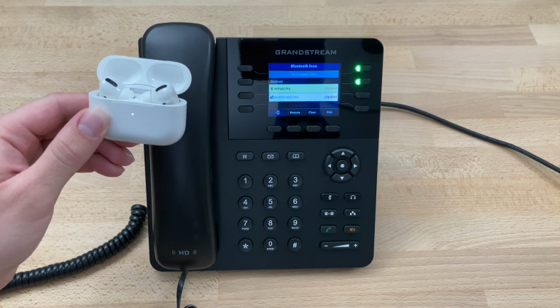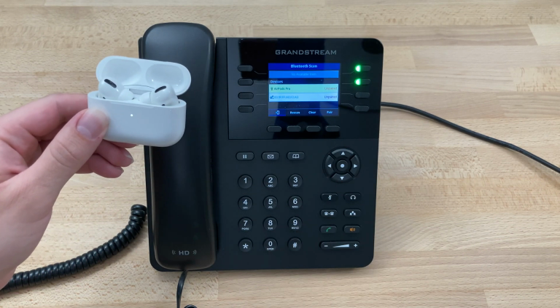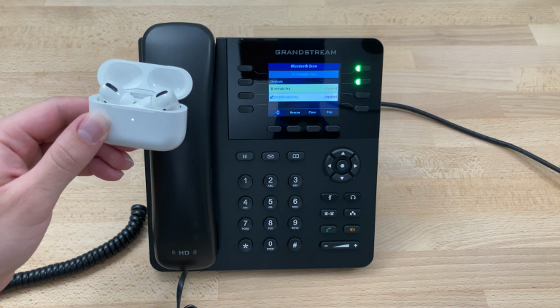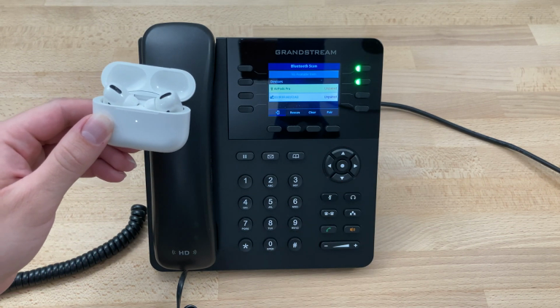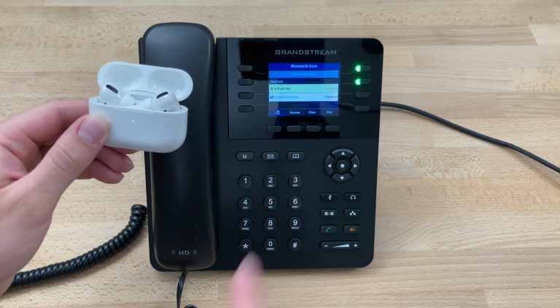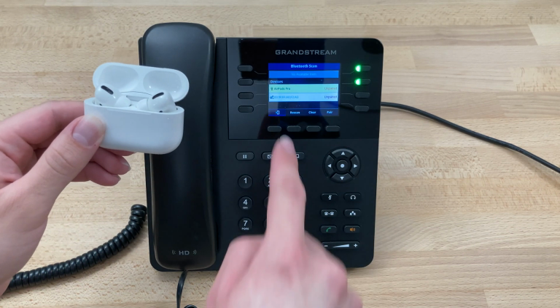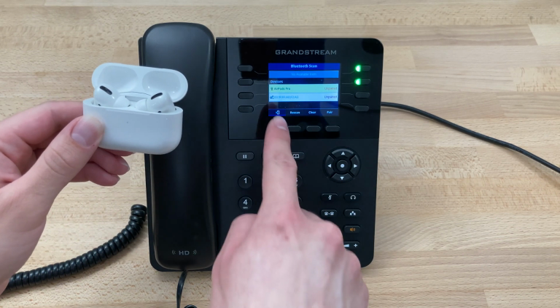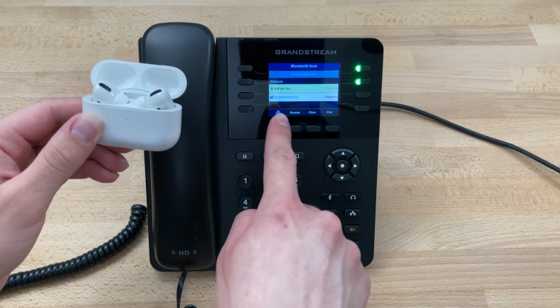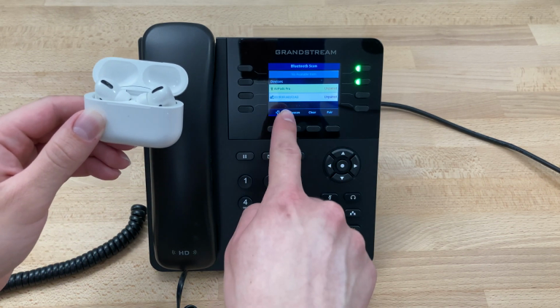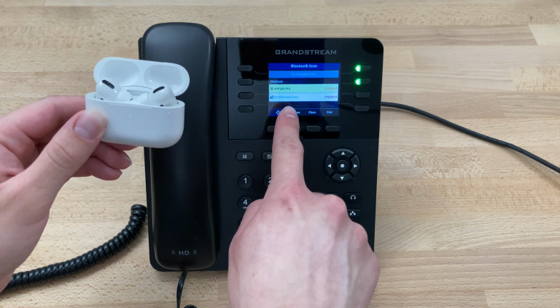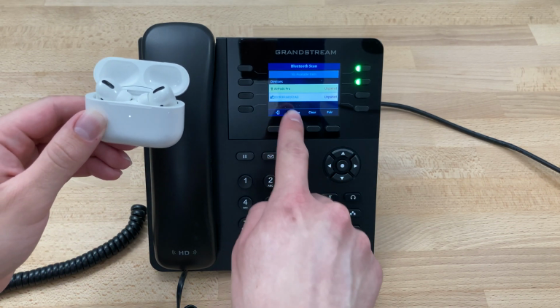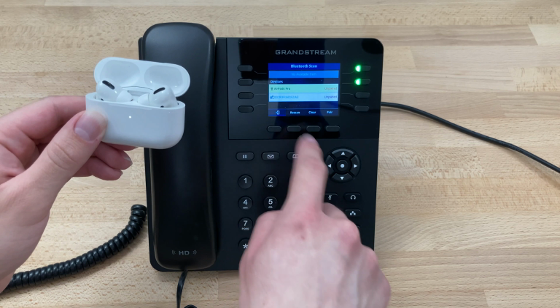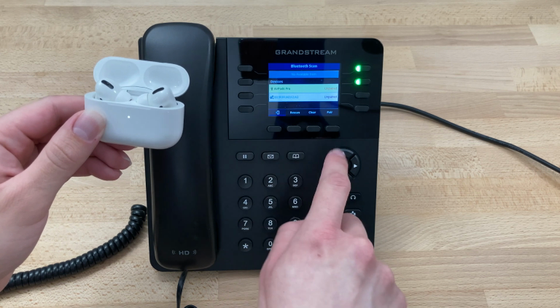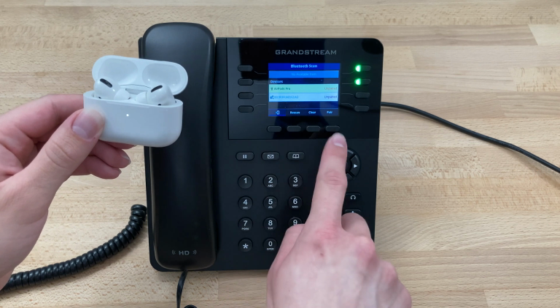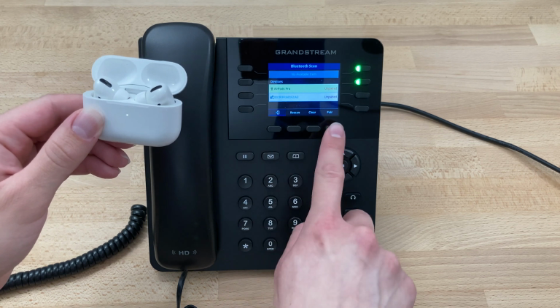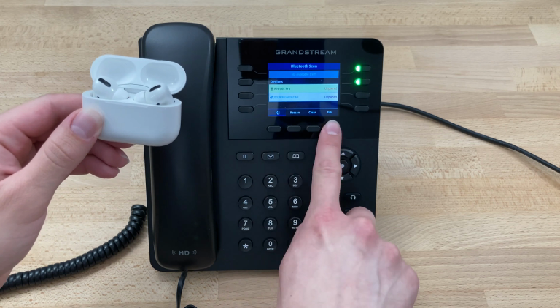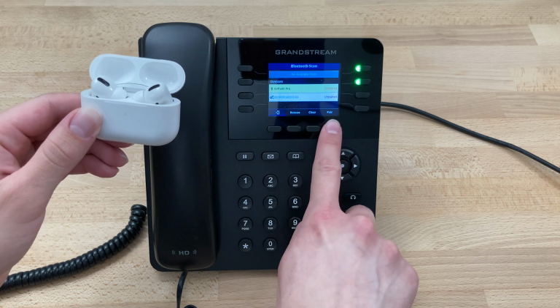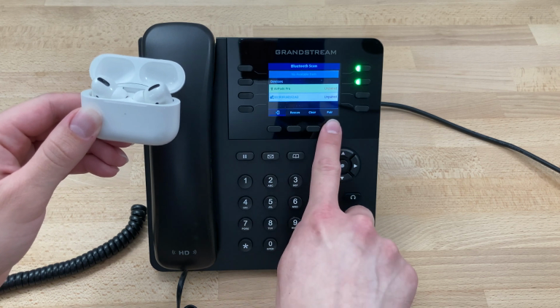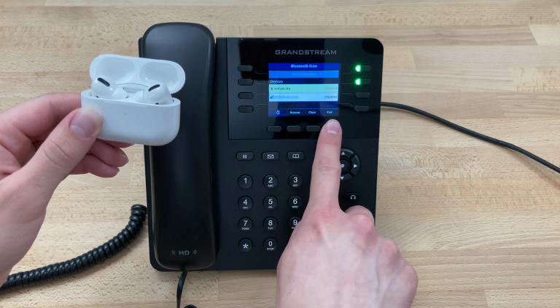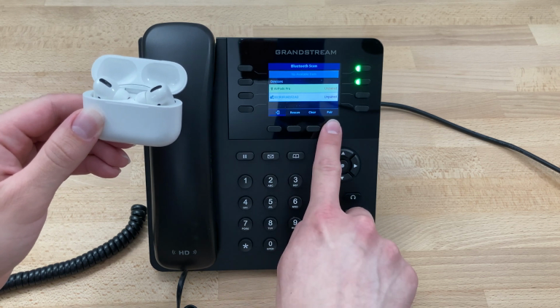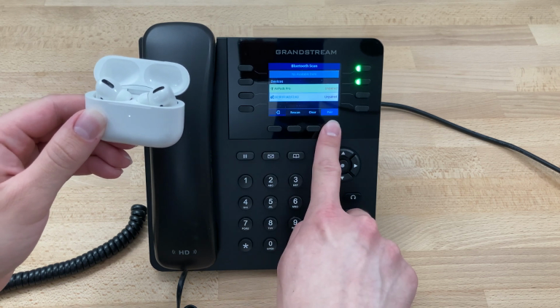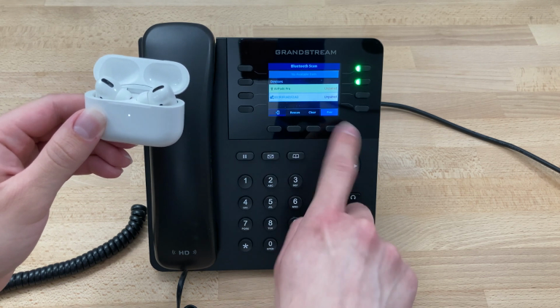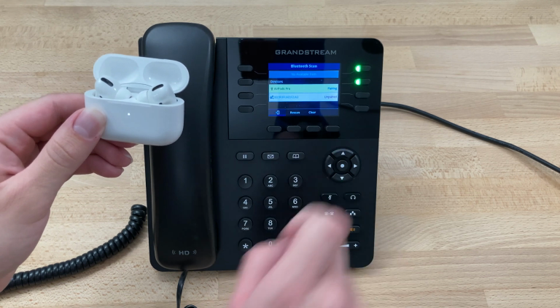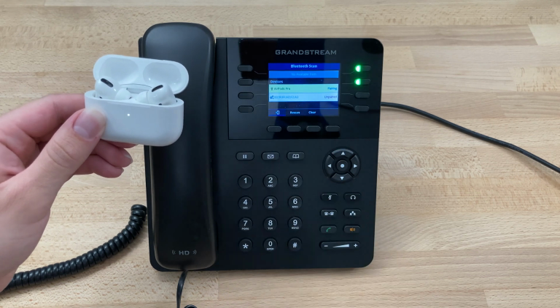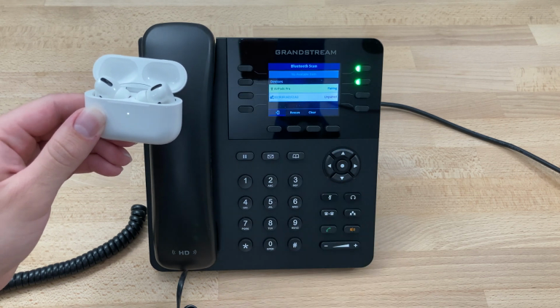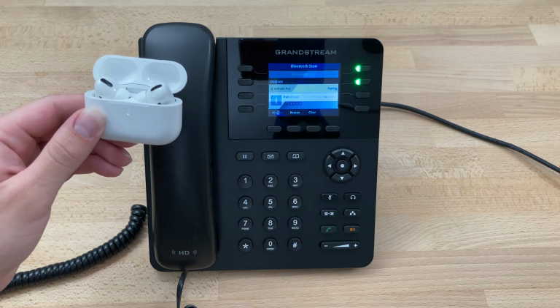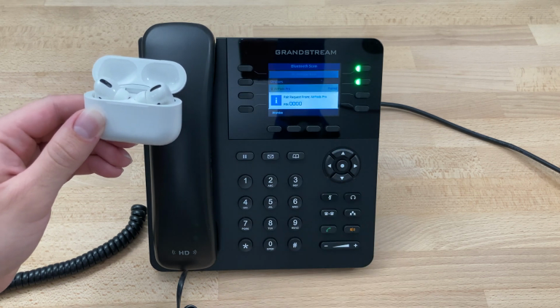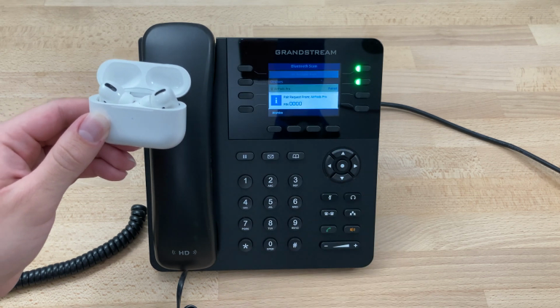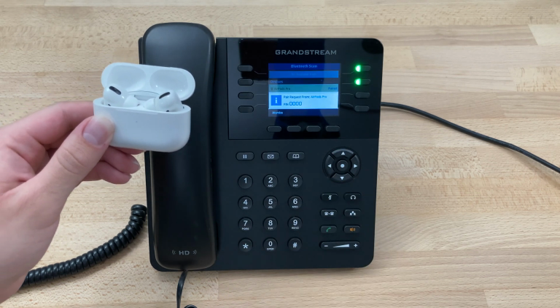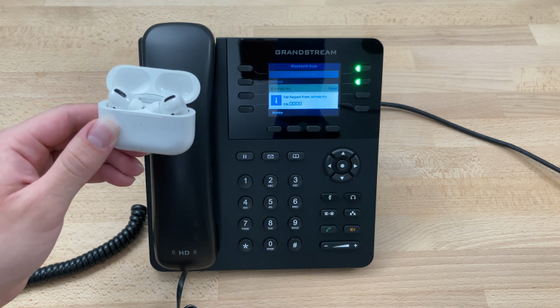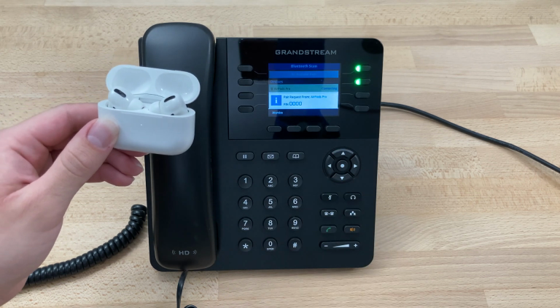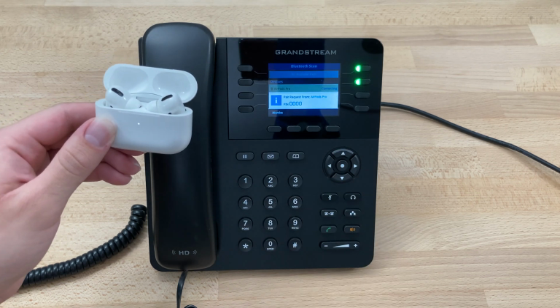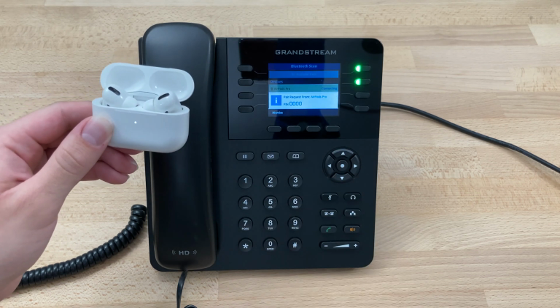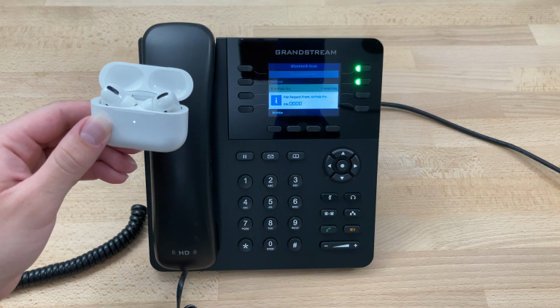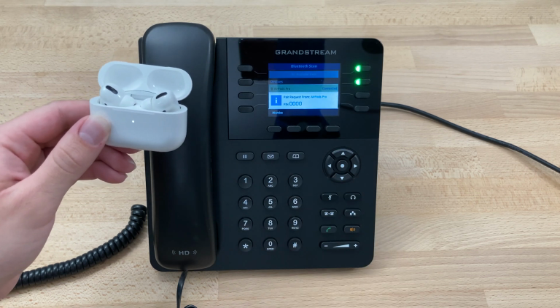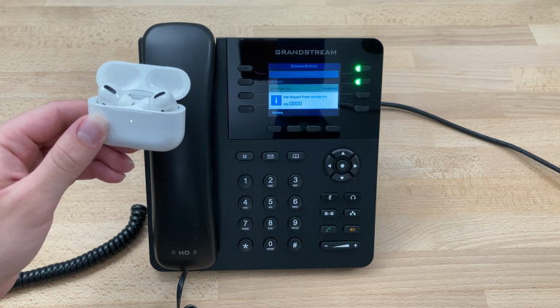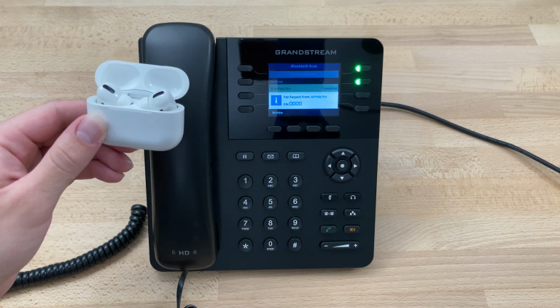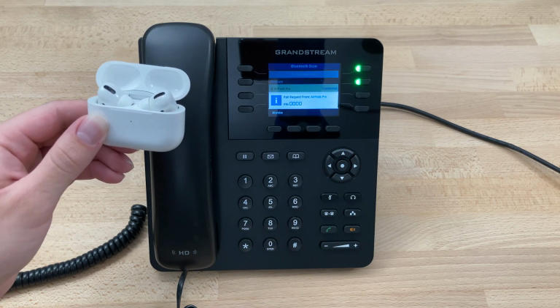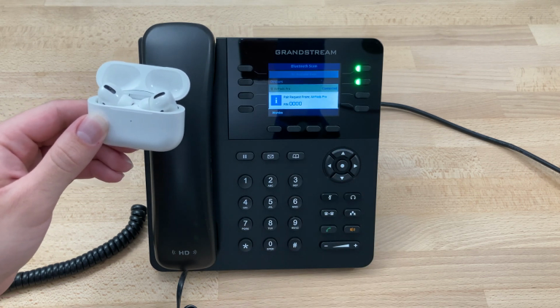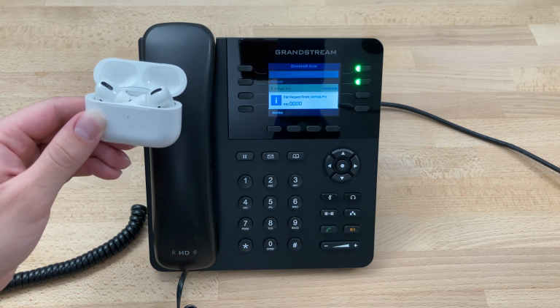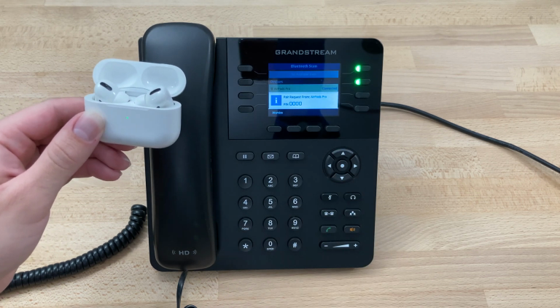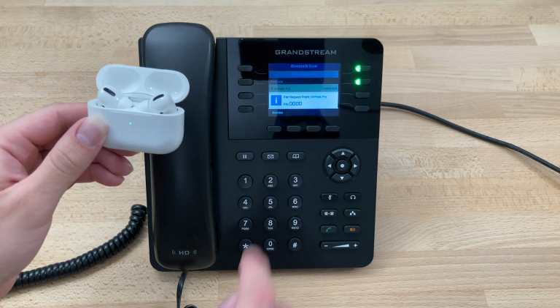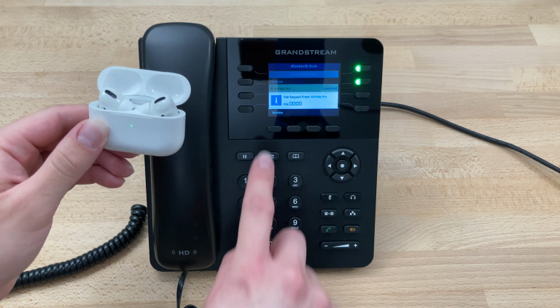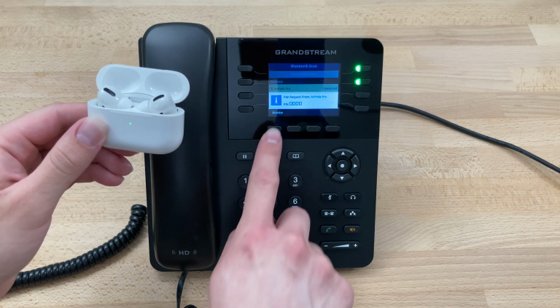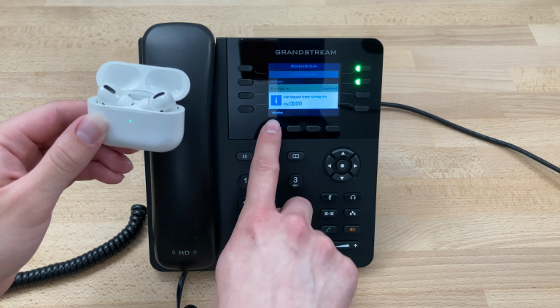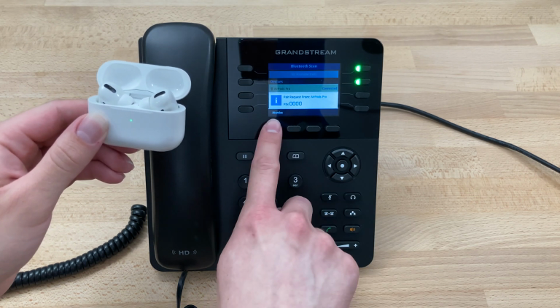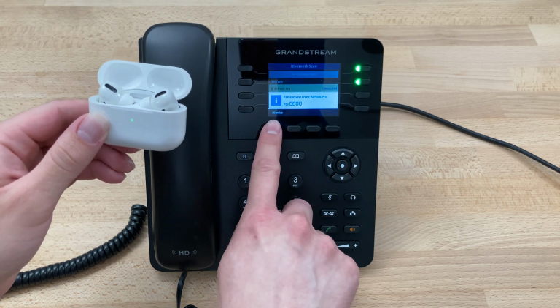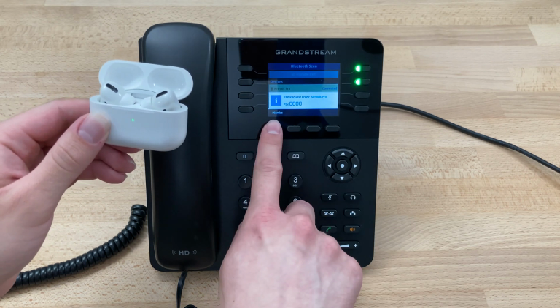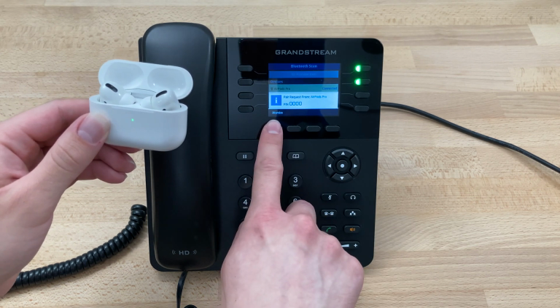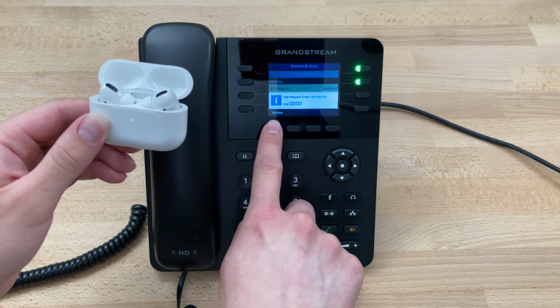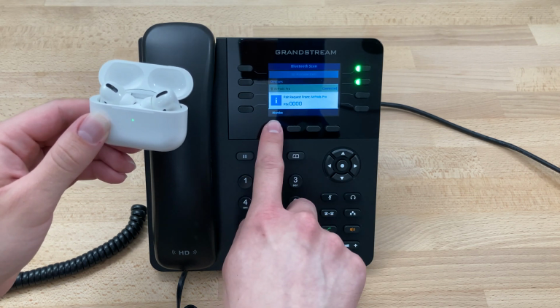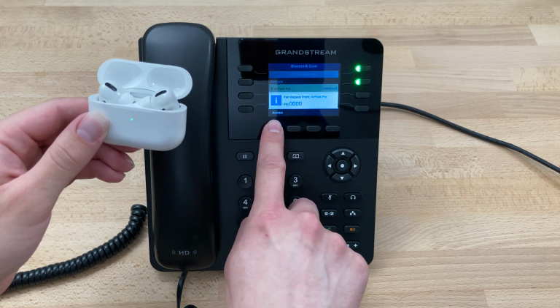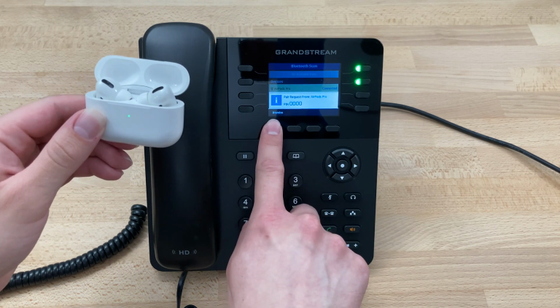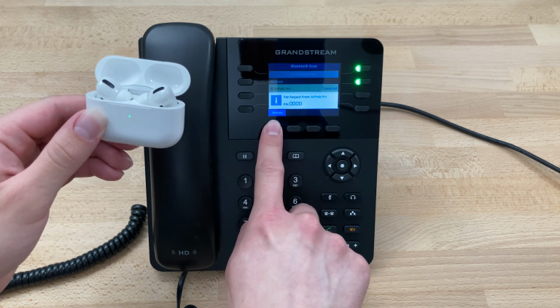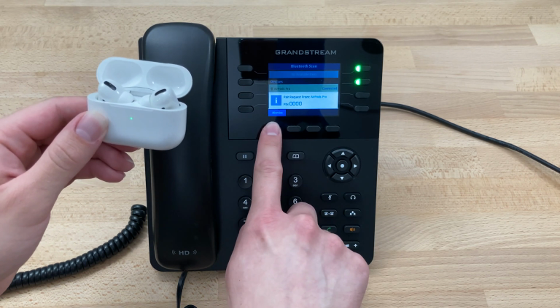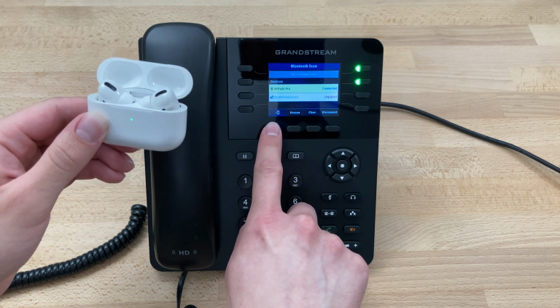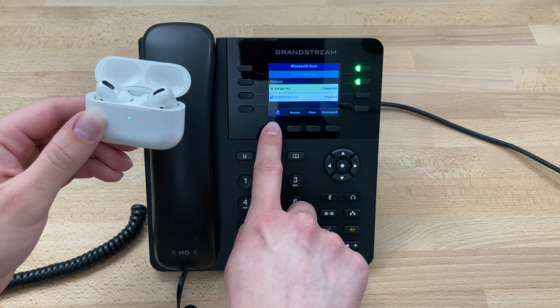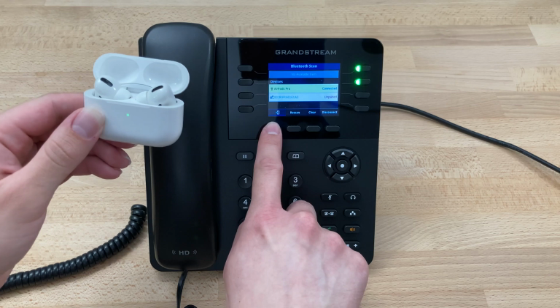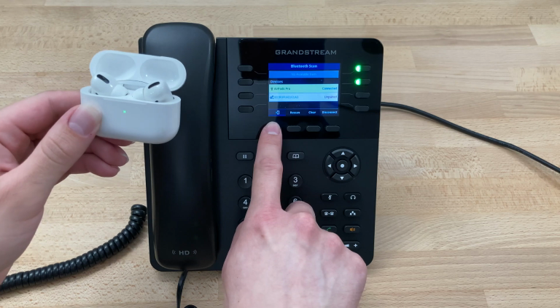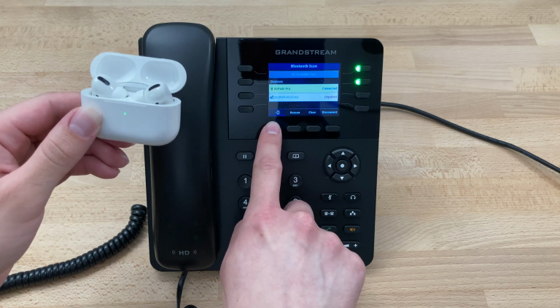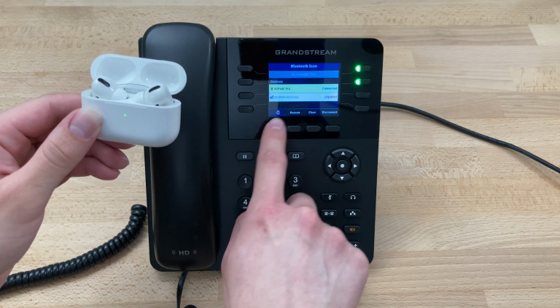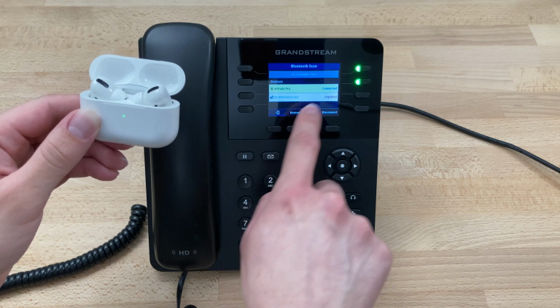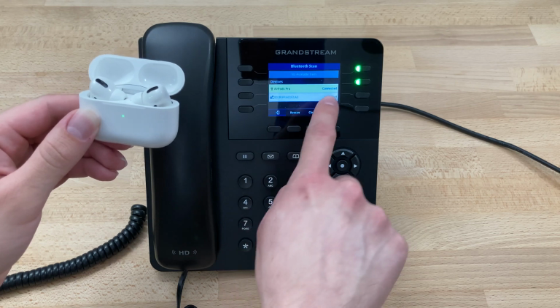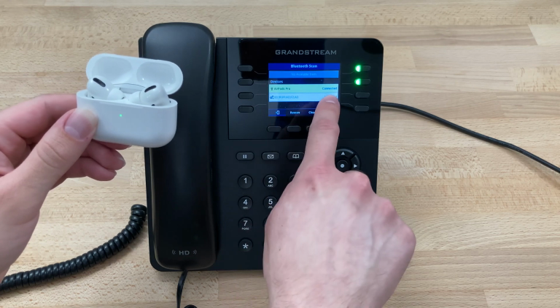It'll pick up the AirPod Pros right here and we'll press pair. It'll start pairing, it'll put this pin on the screen, you can dismiss this message.